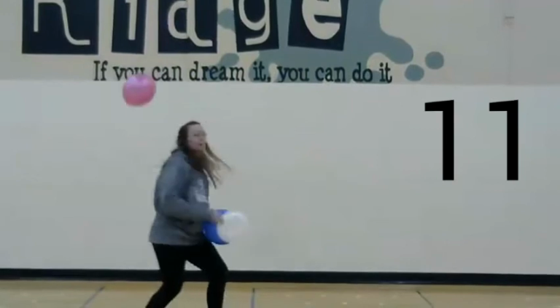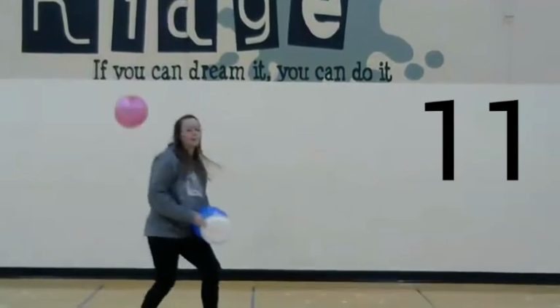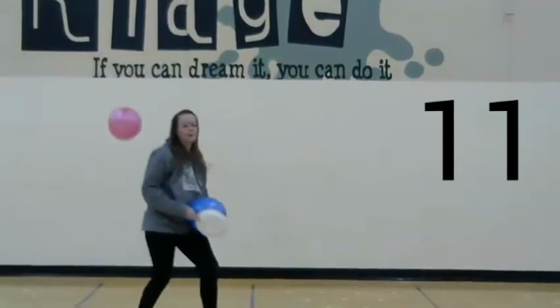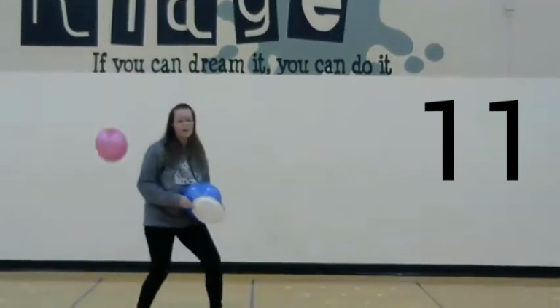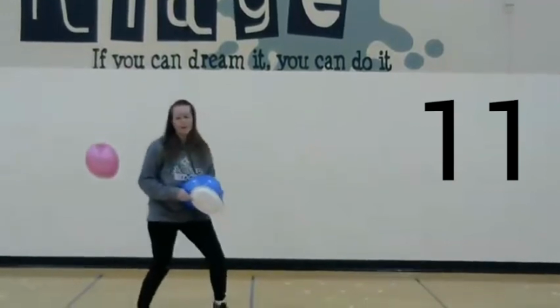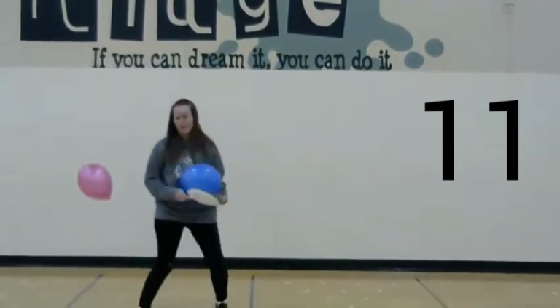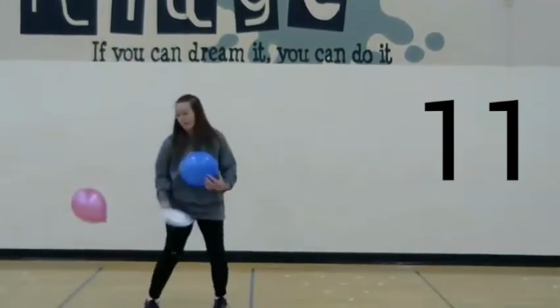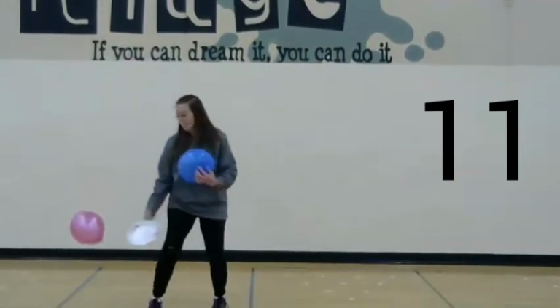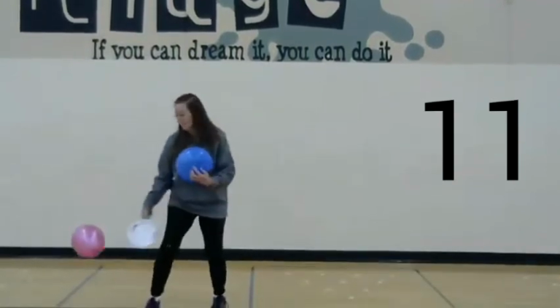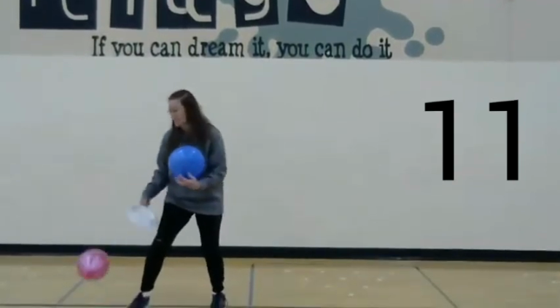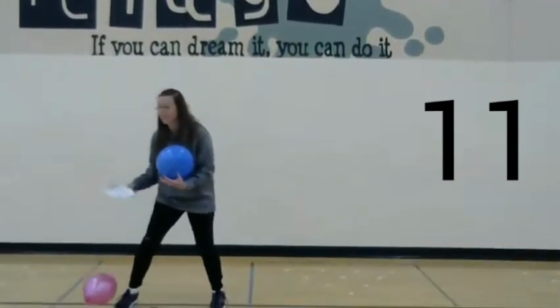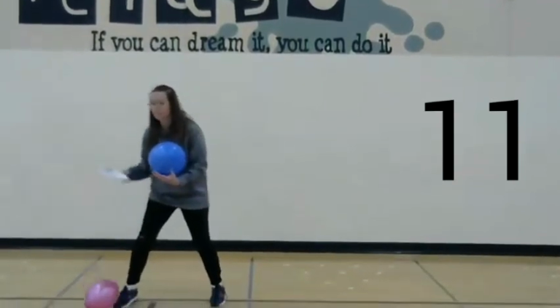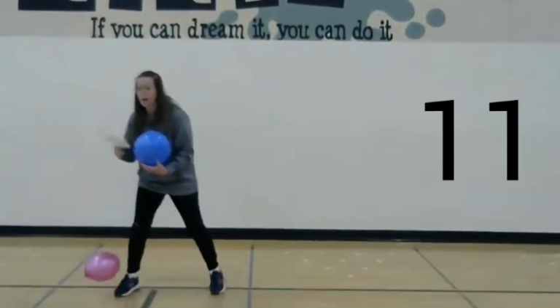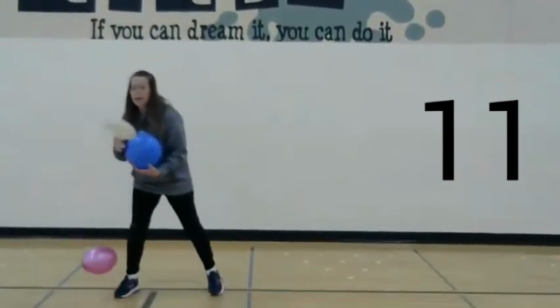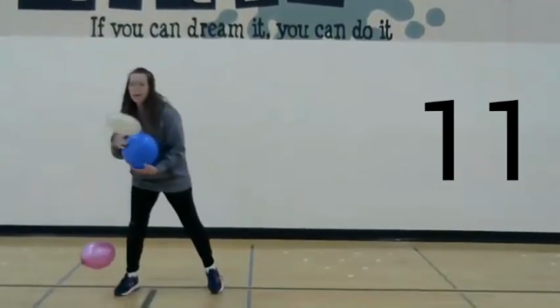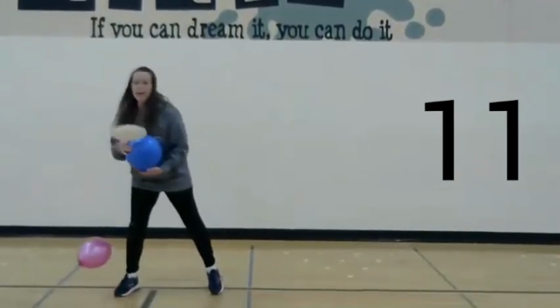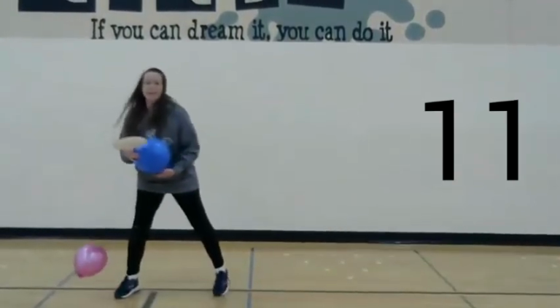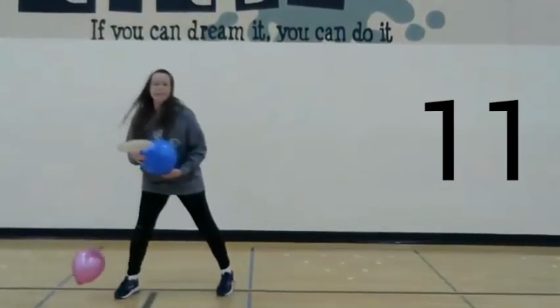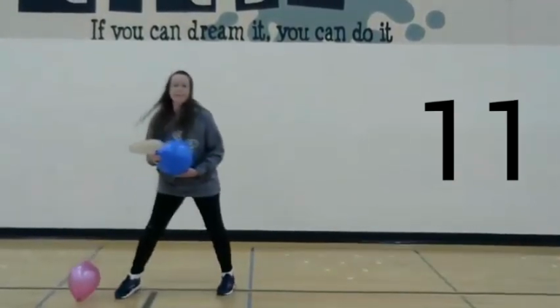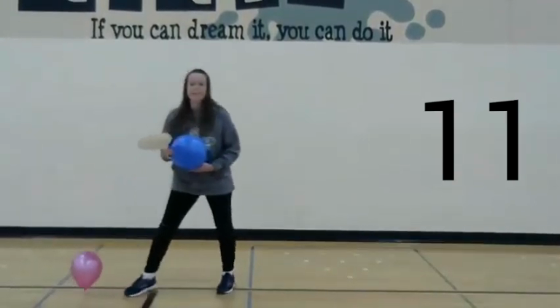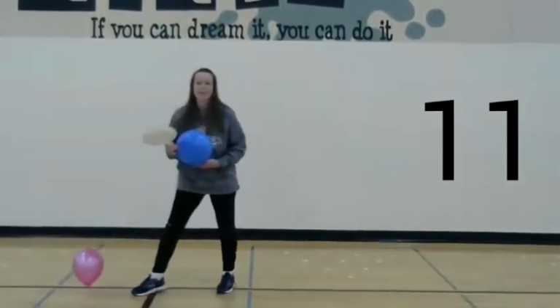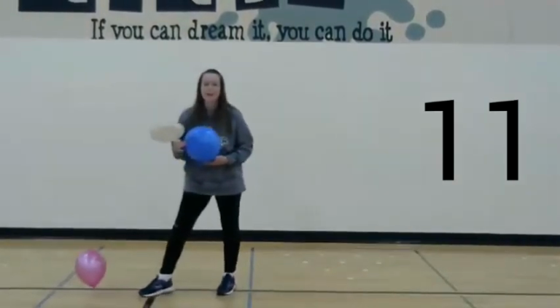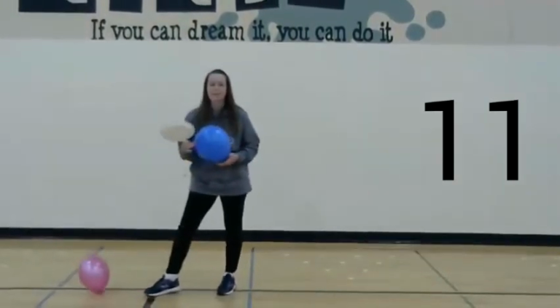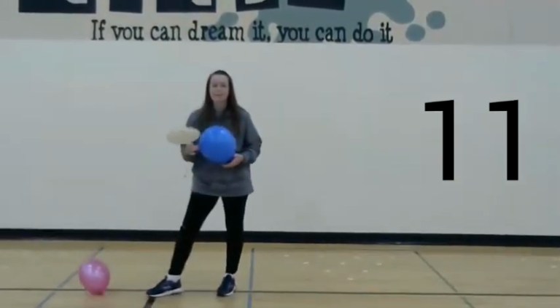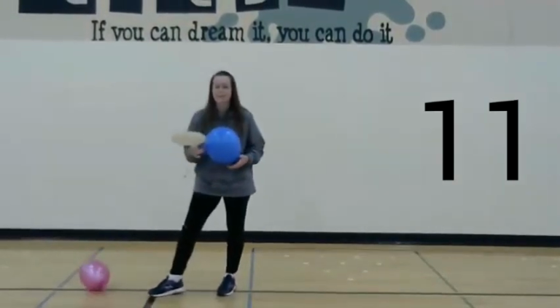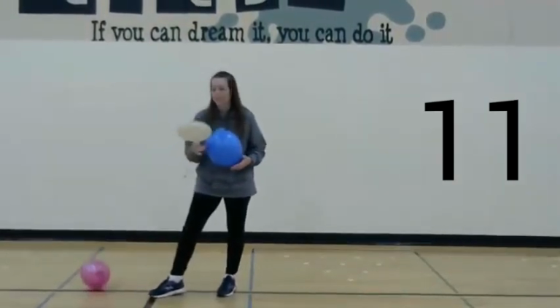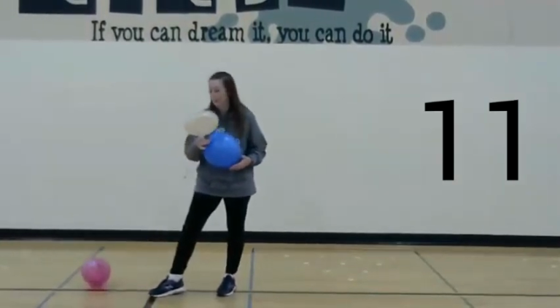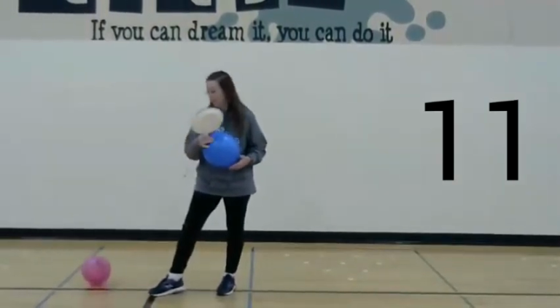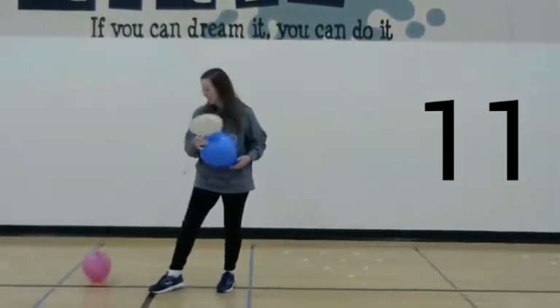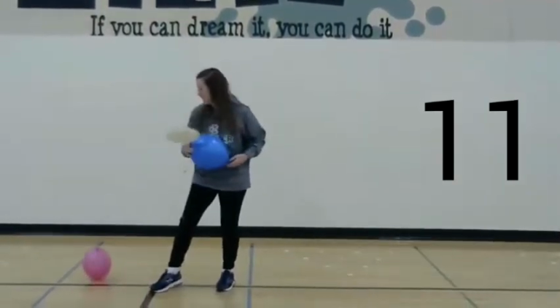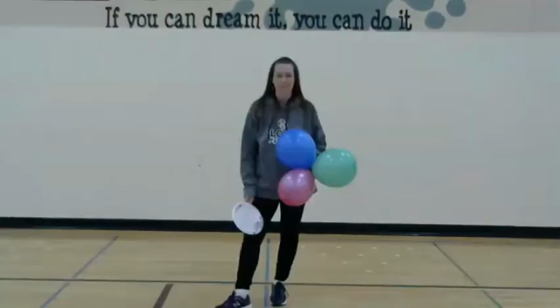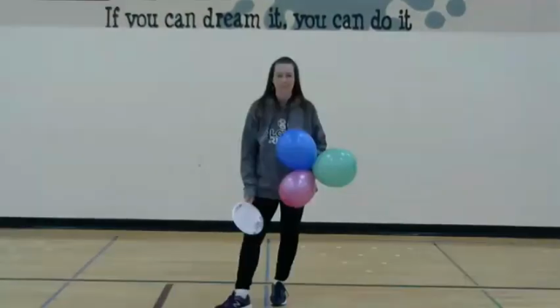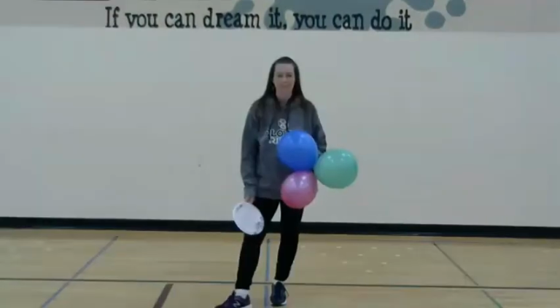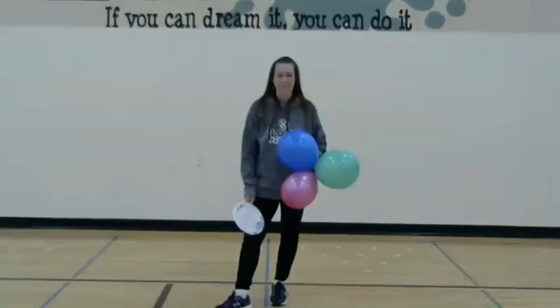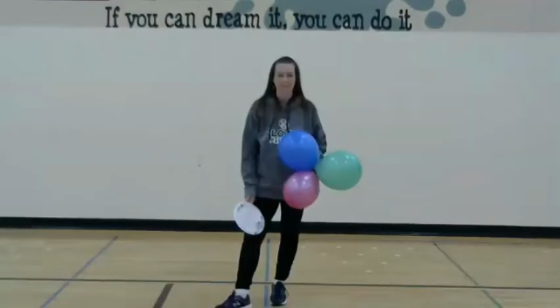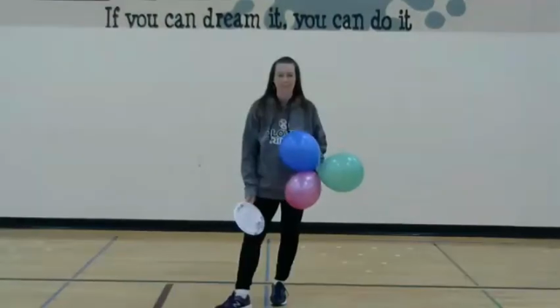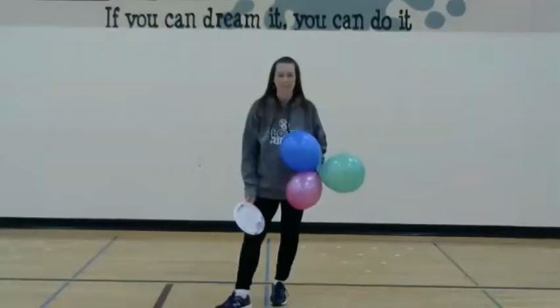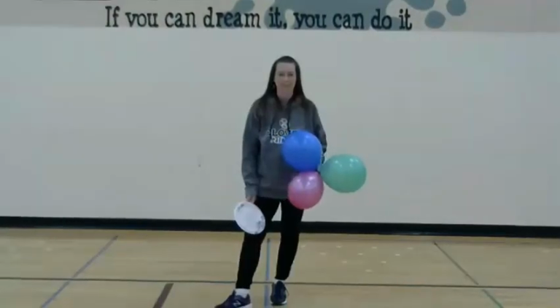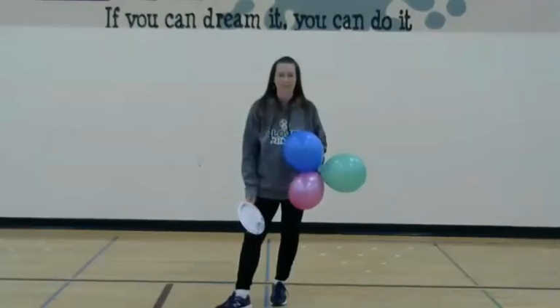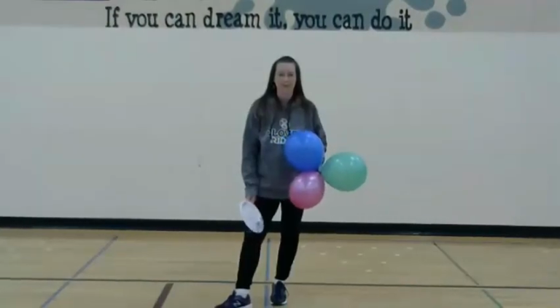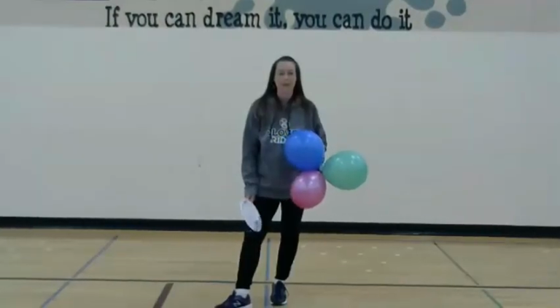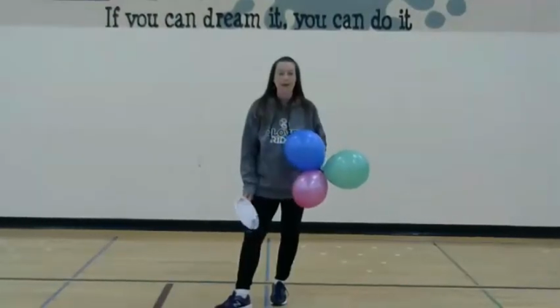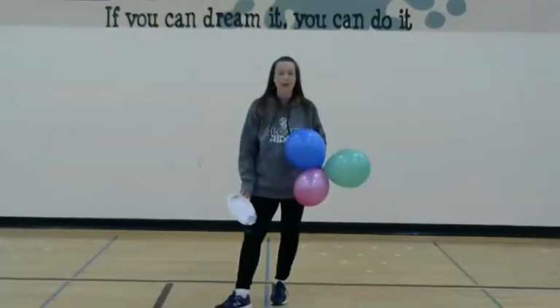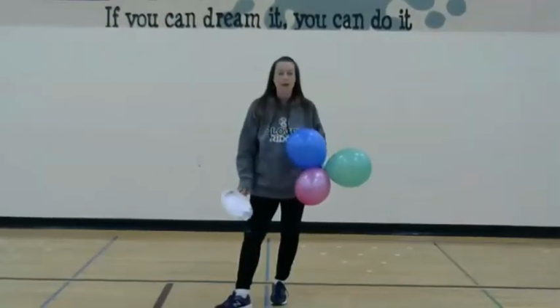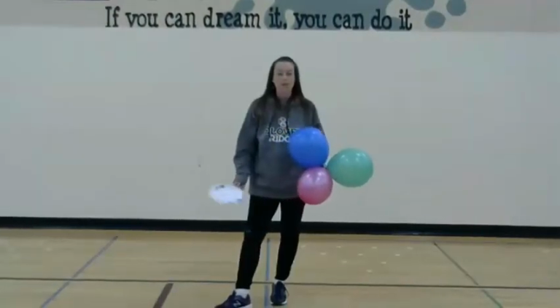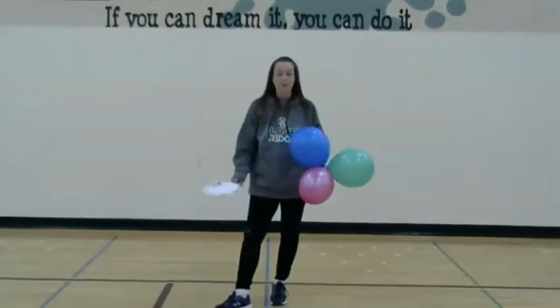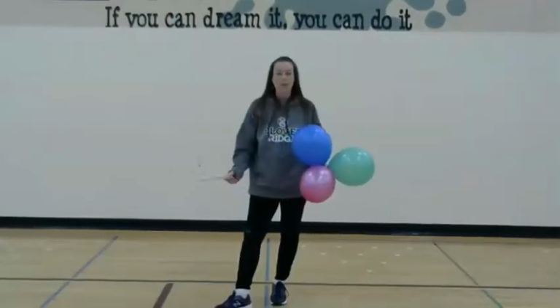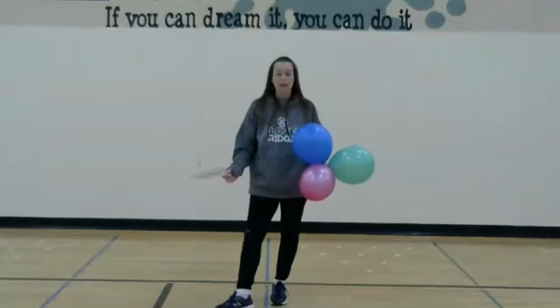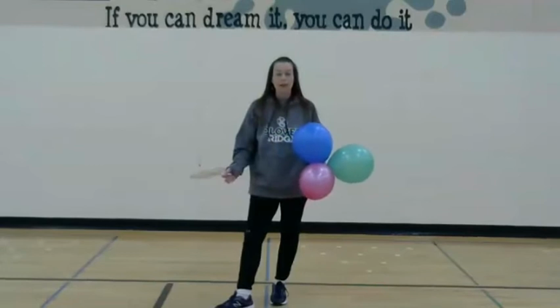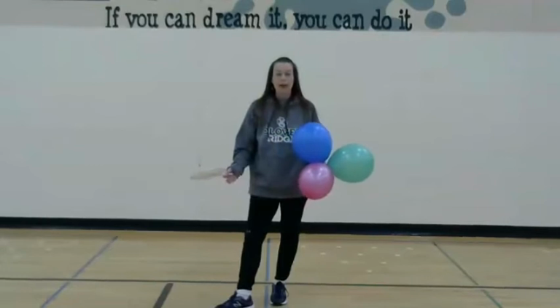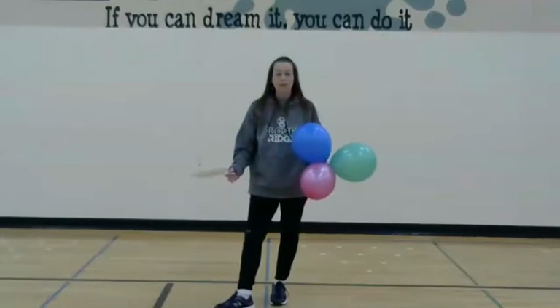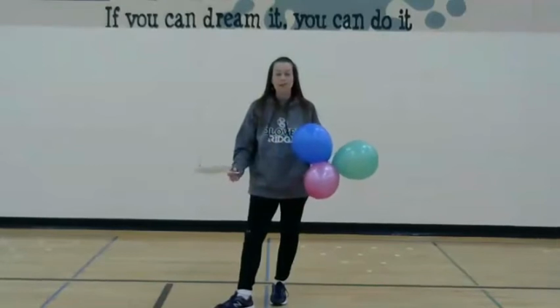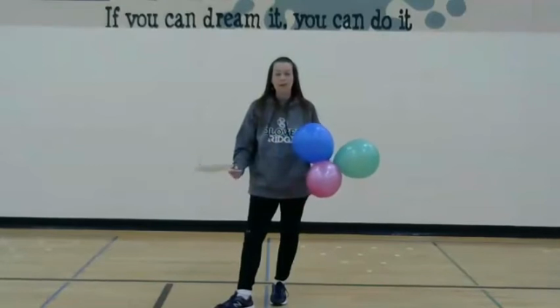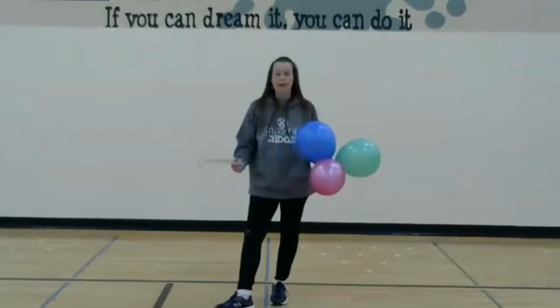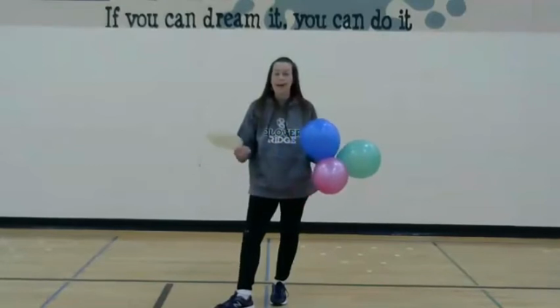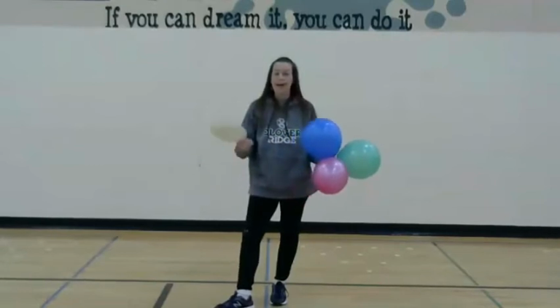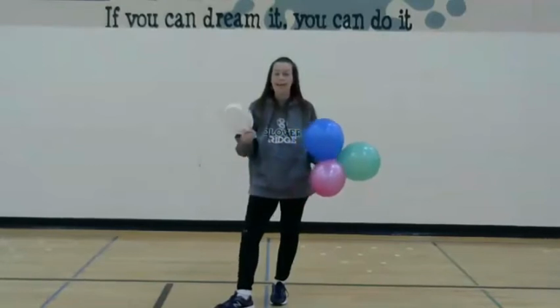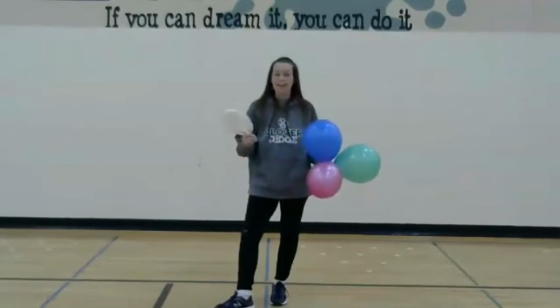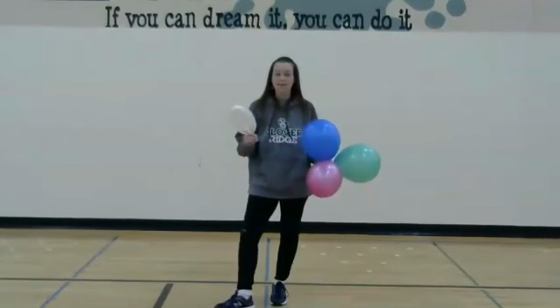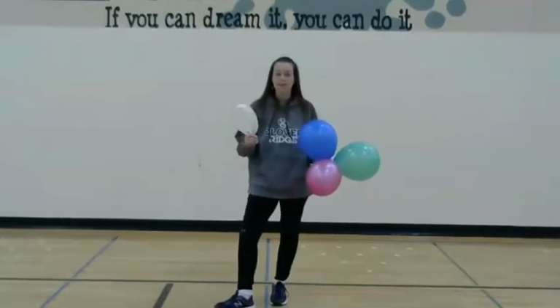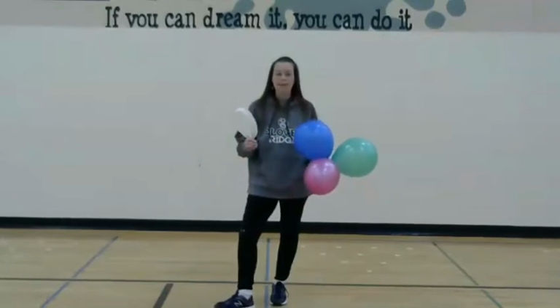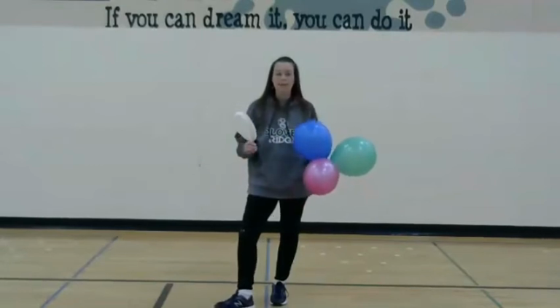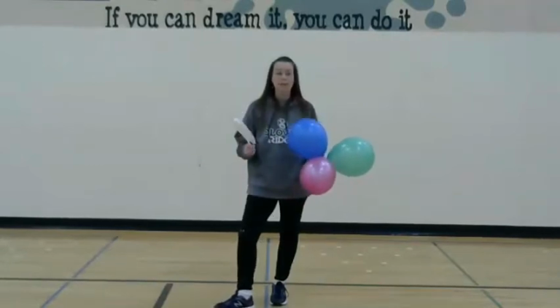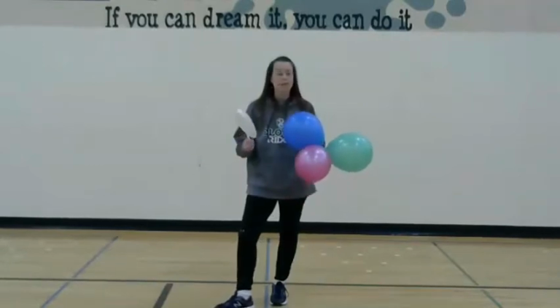Oh! Mrs. Ryan got eleven. So on my last one, I had eleven hits.